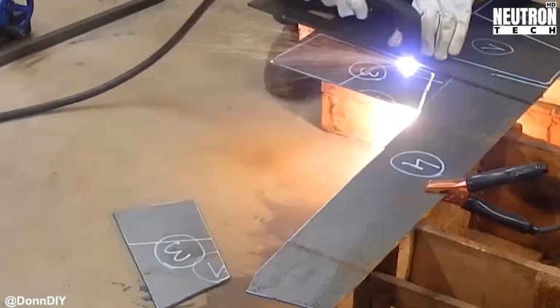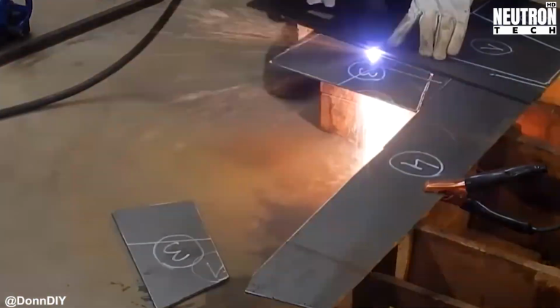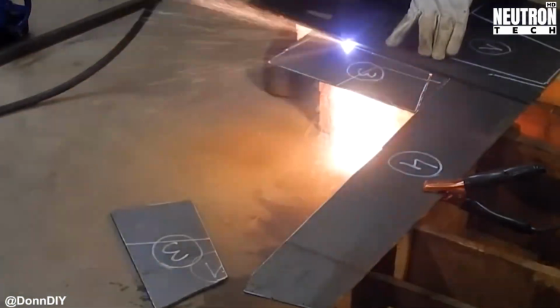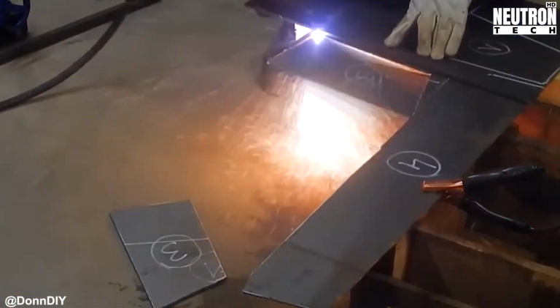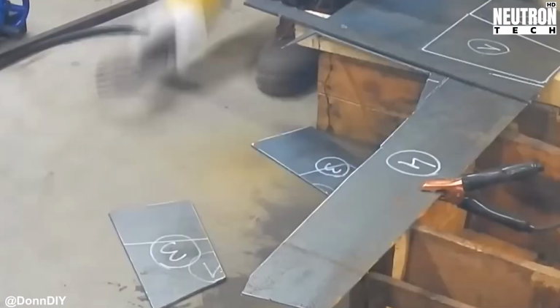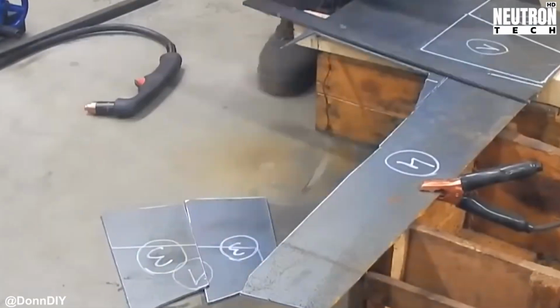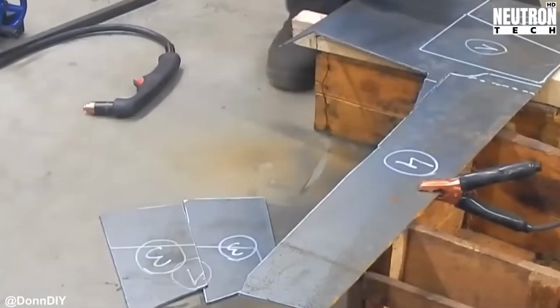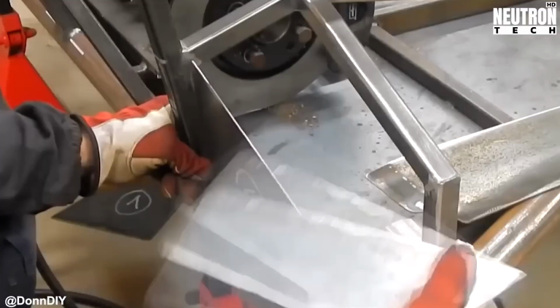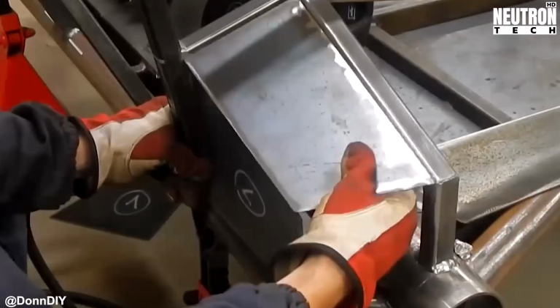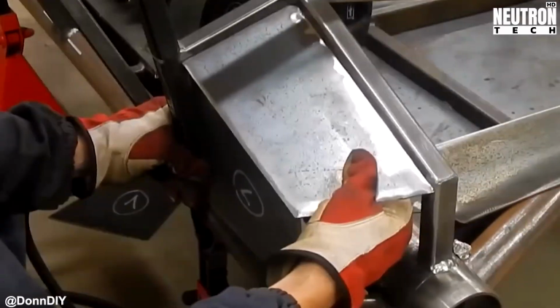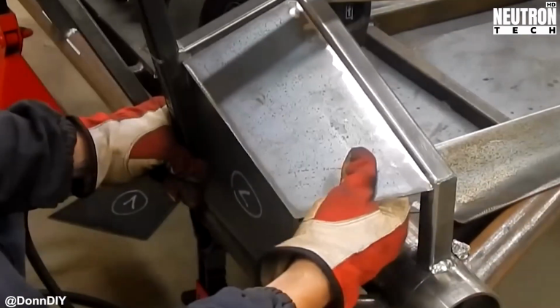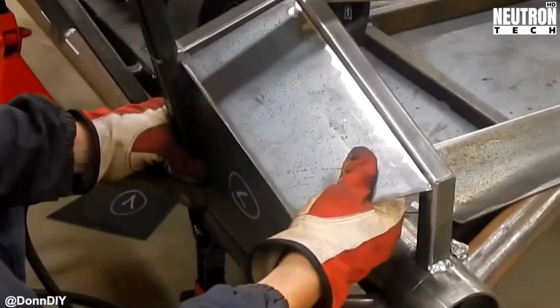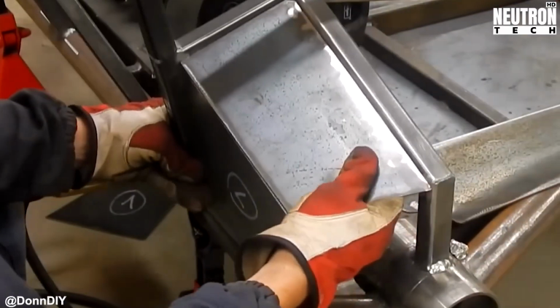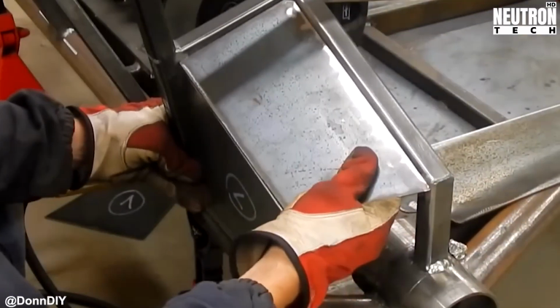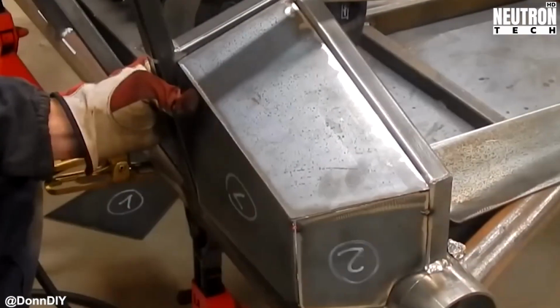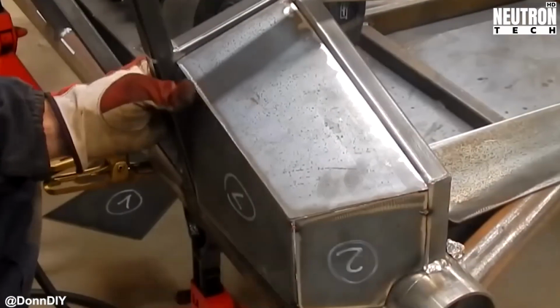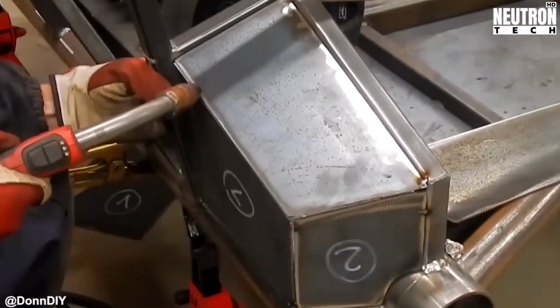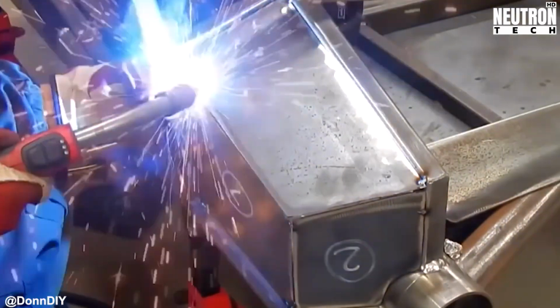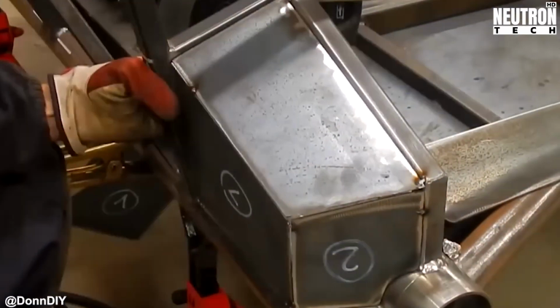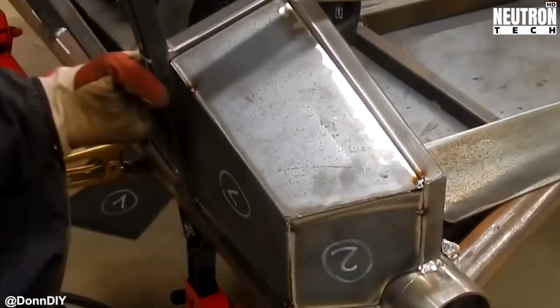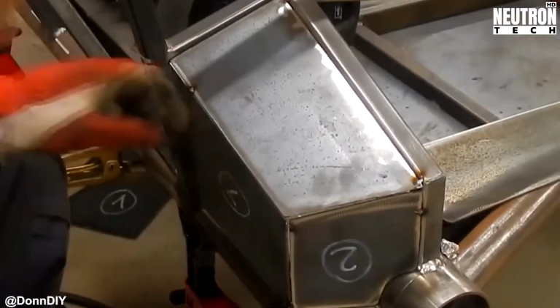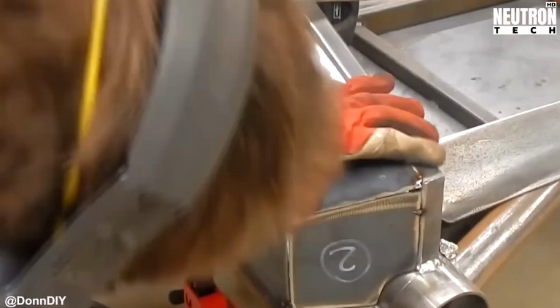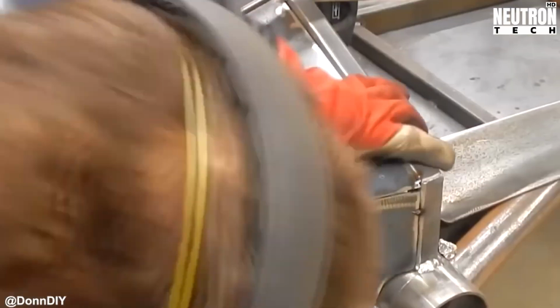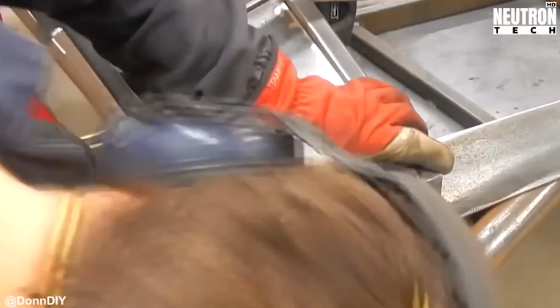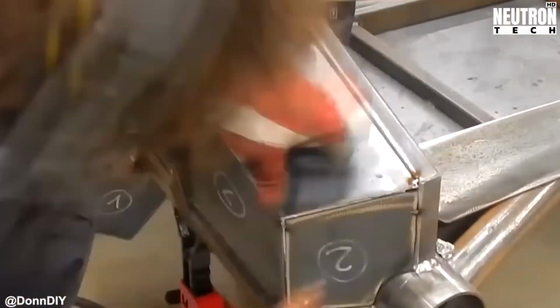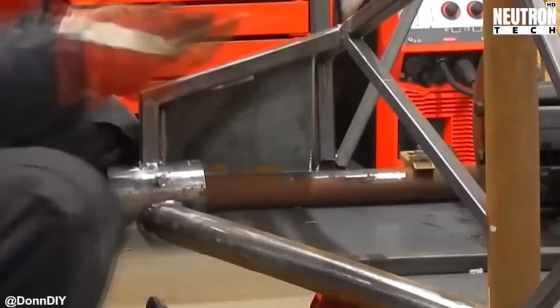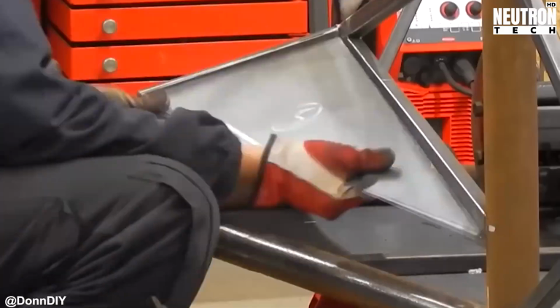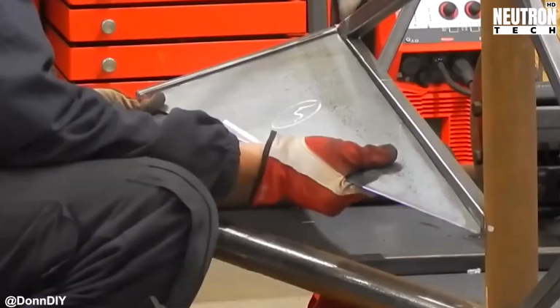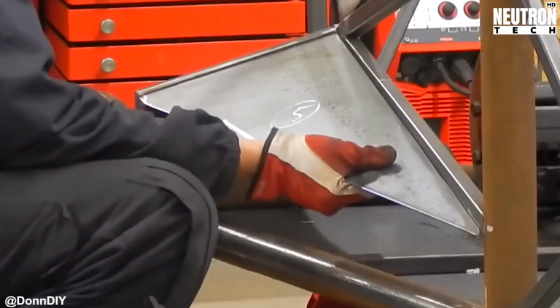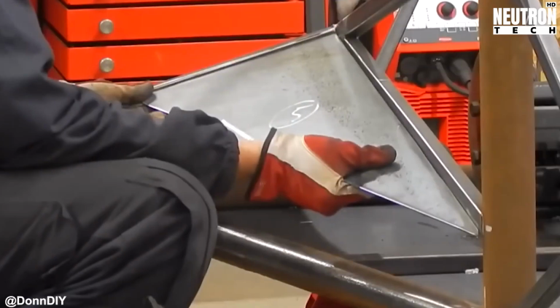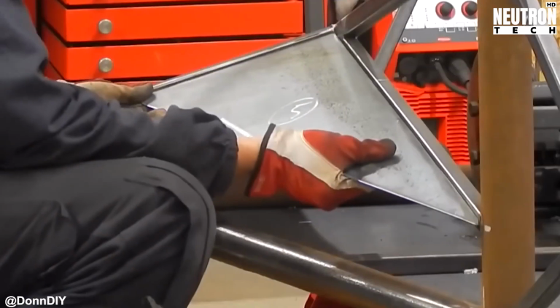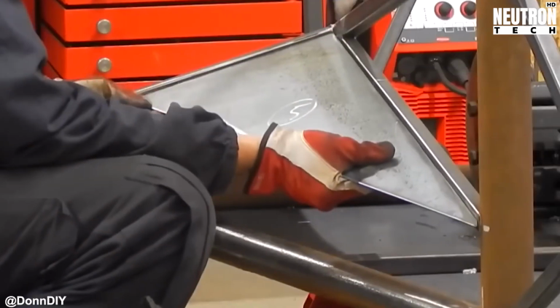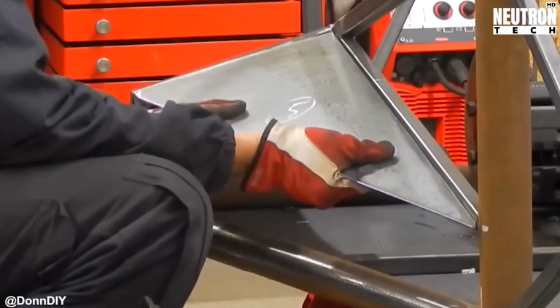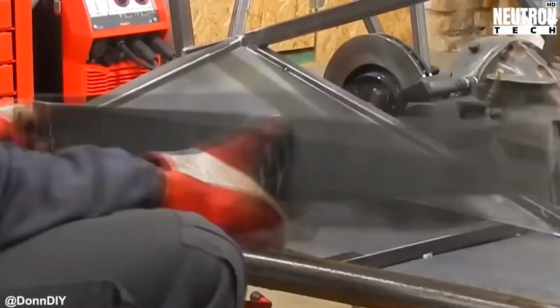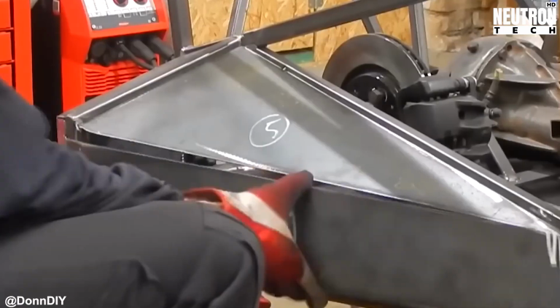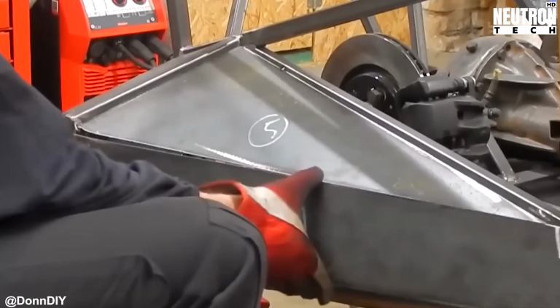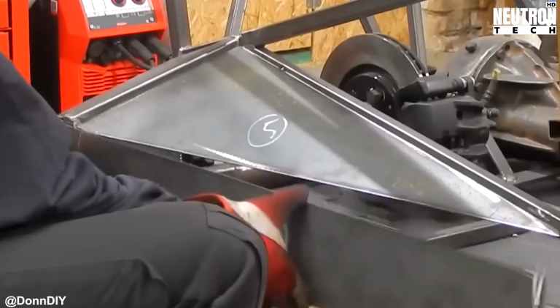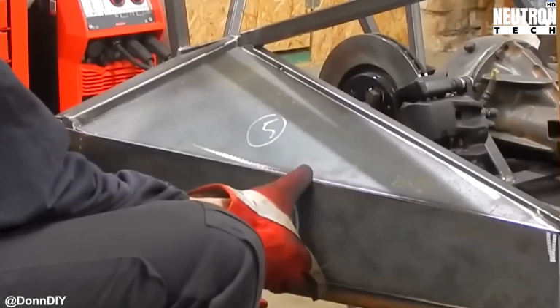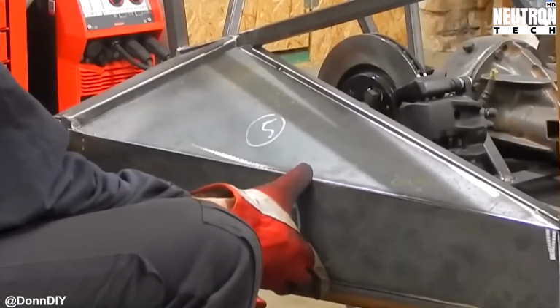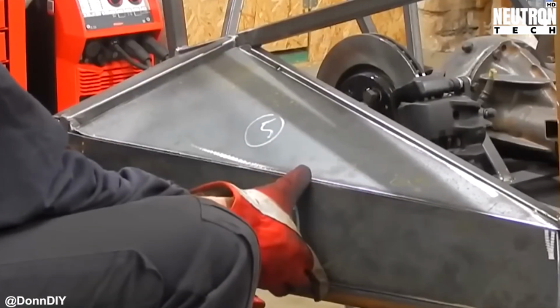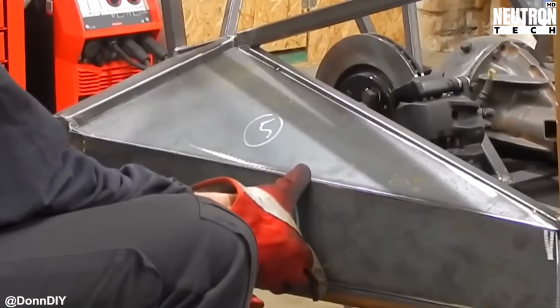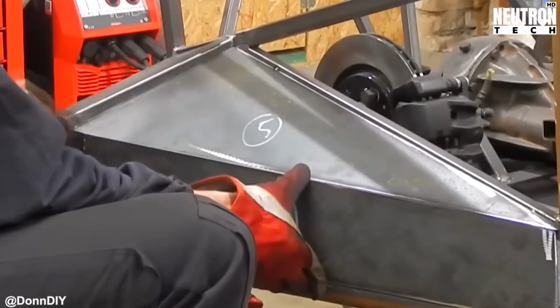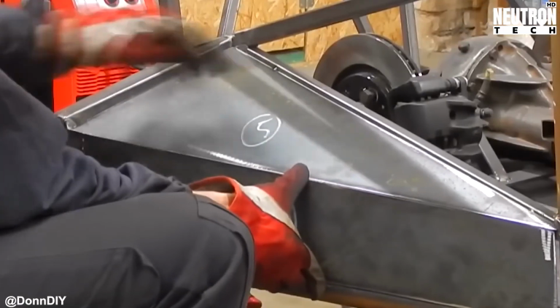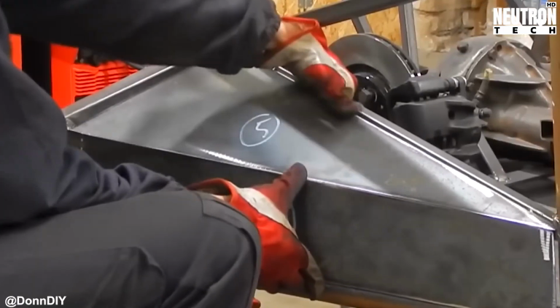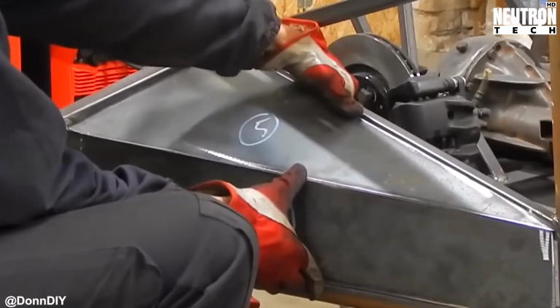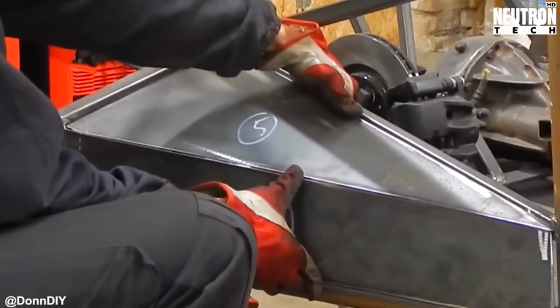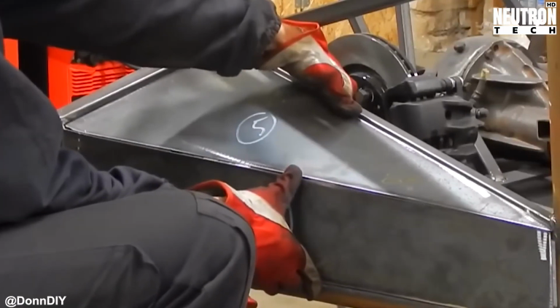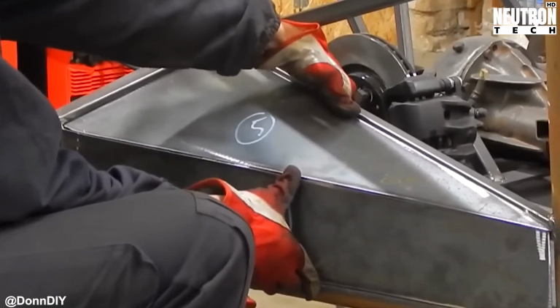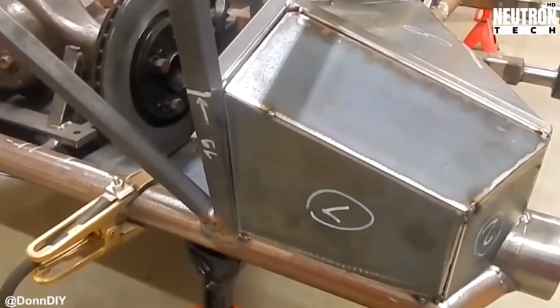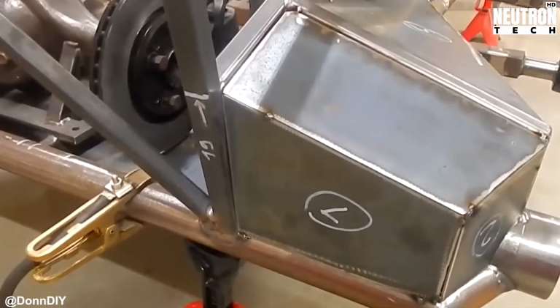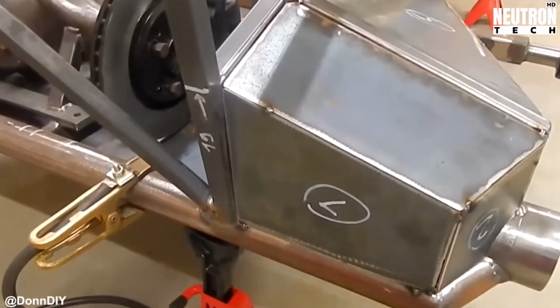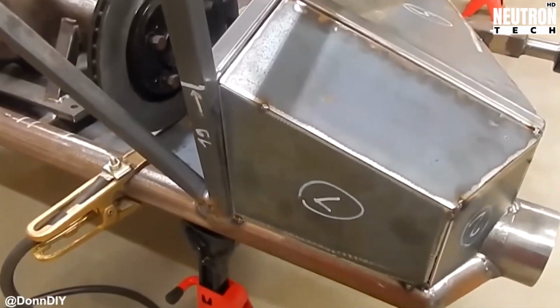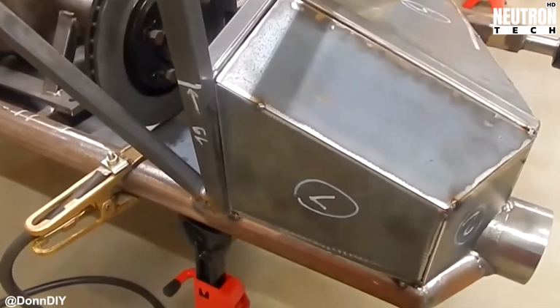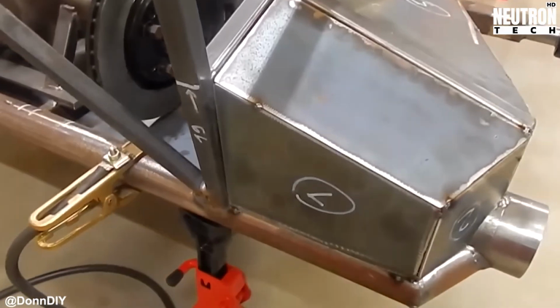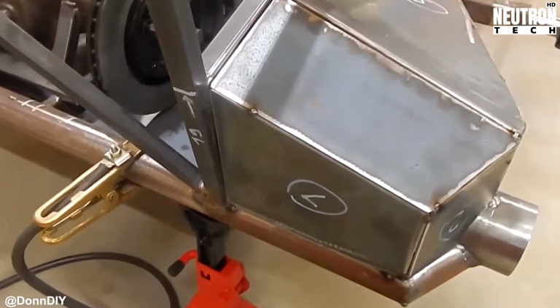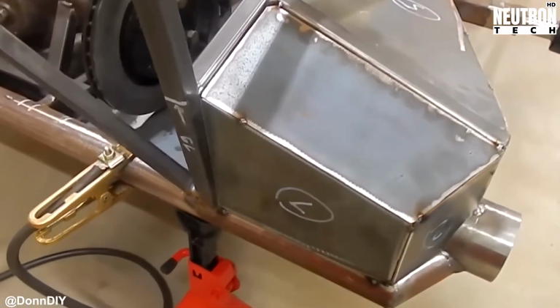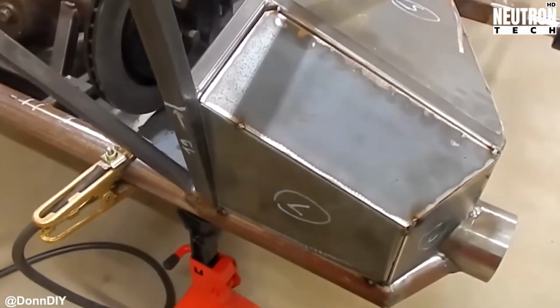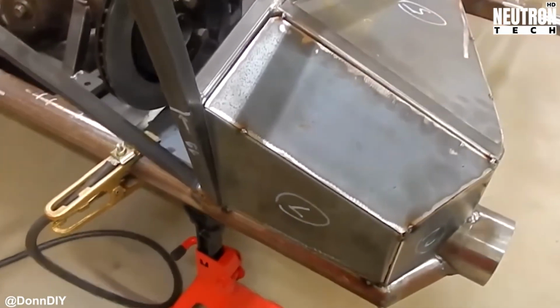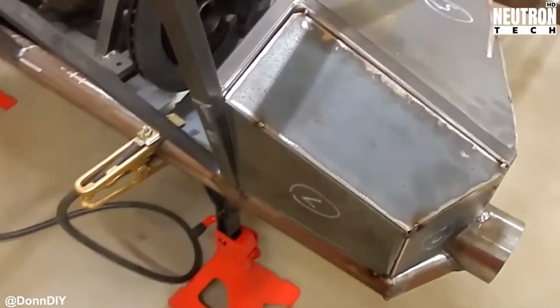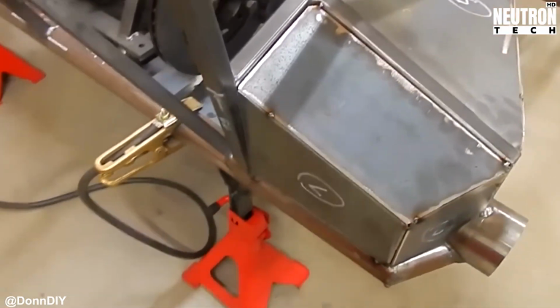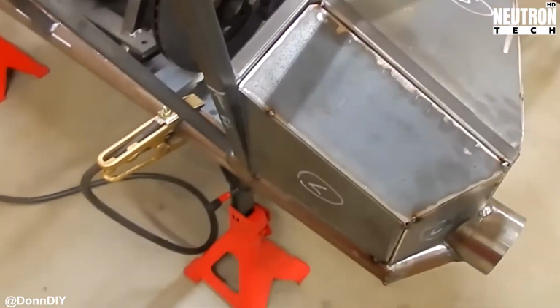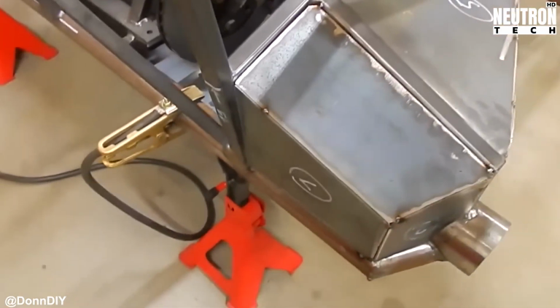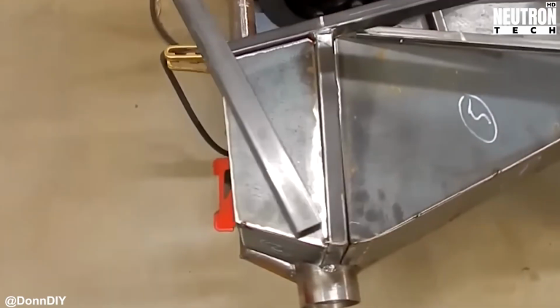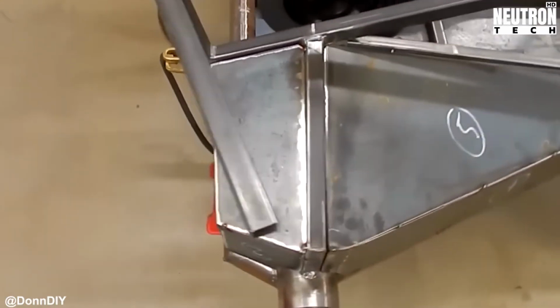For the steel plates that'll form the hull, he switches to plasma cutting, because when you need clean cuts in thick steel, accept no substitutes.